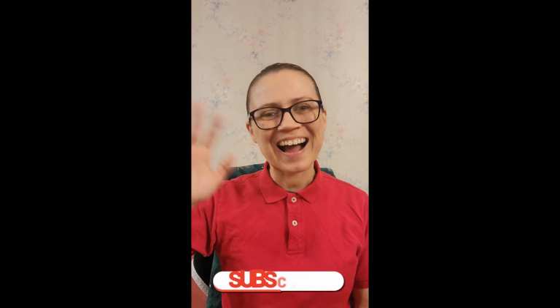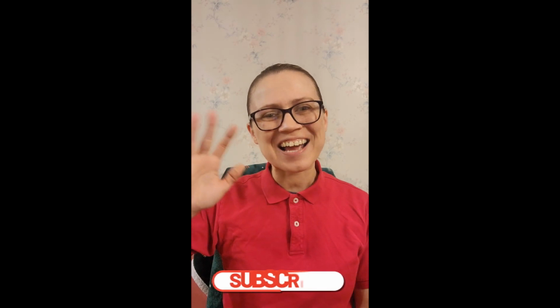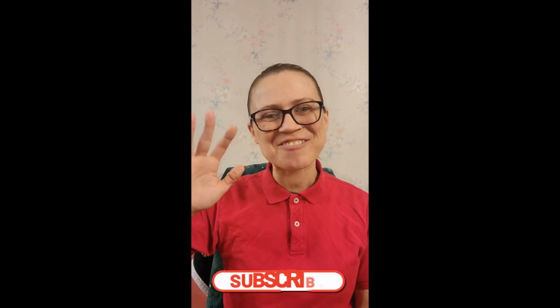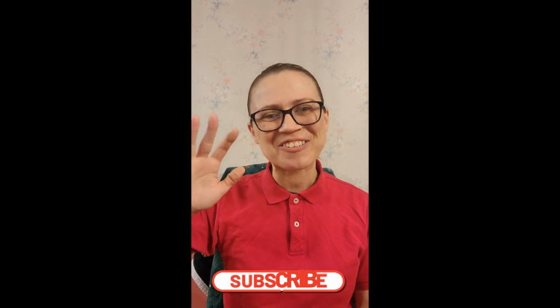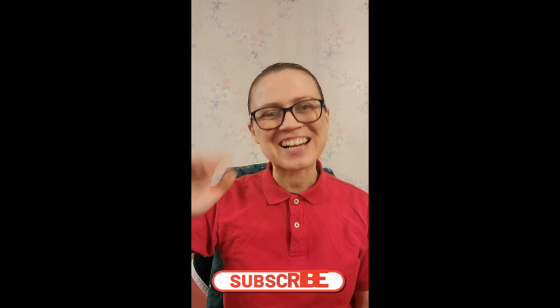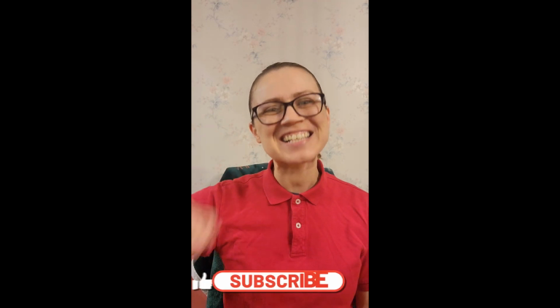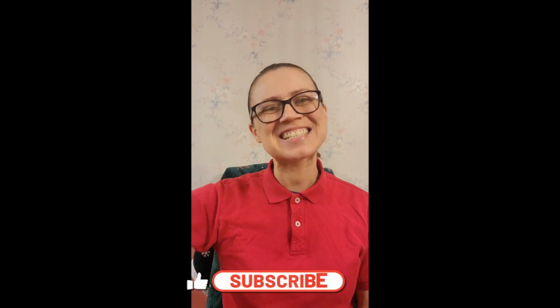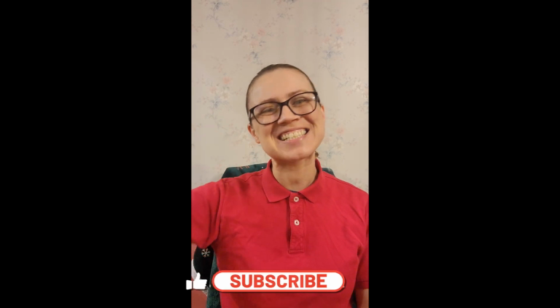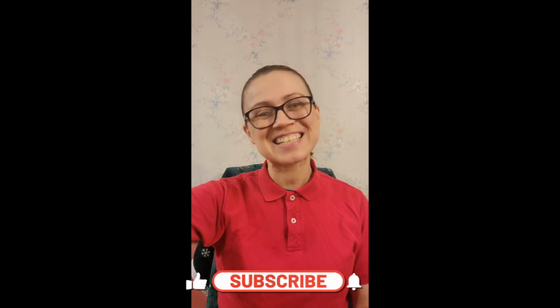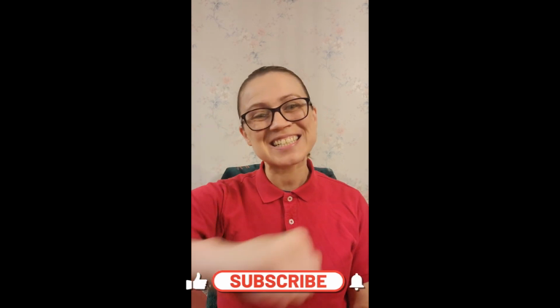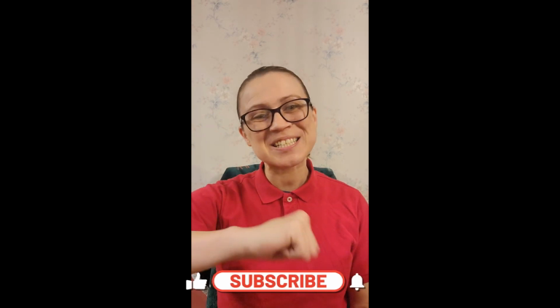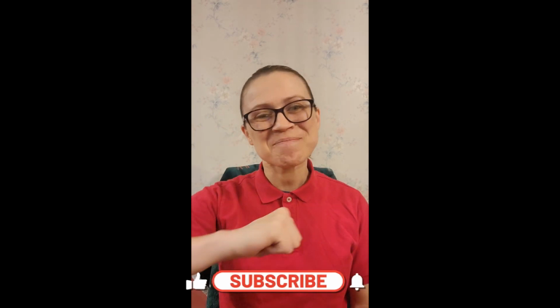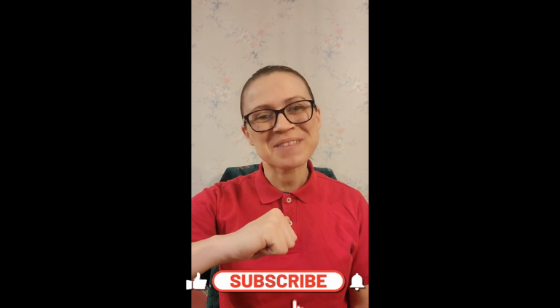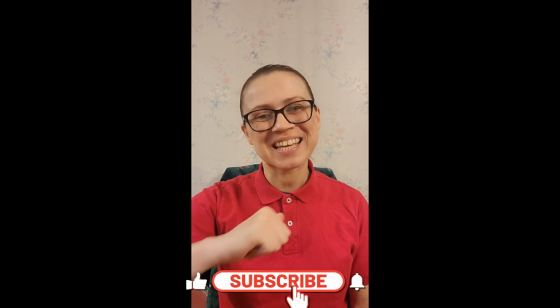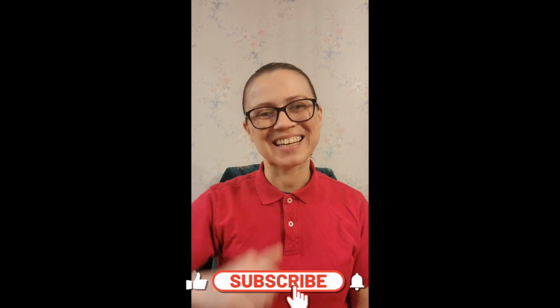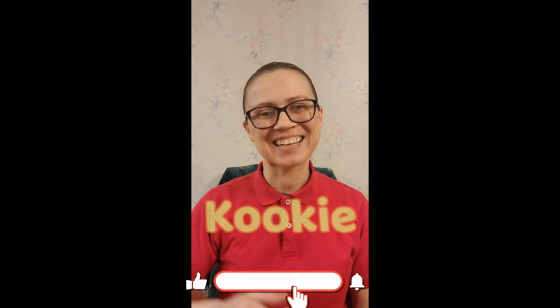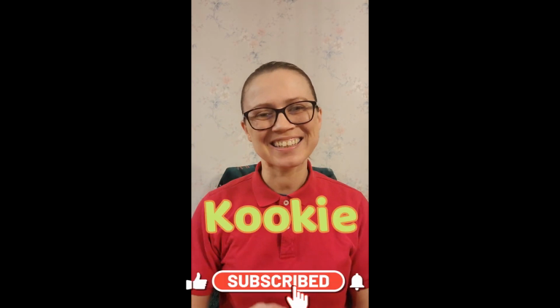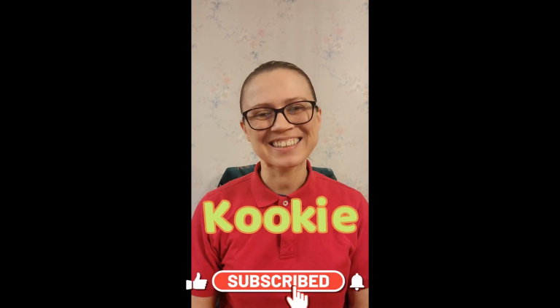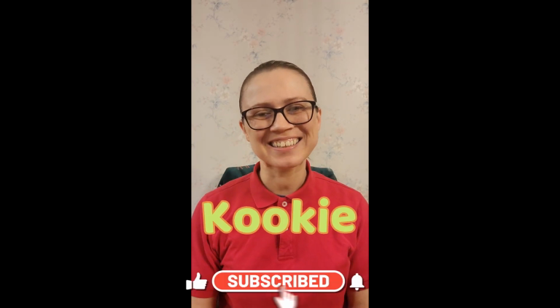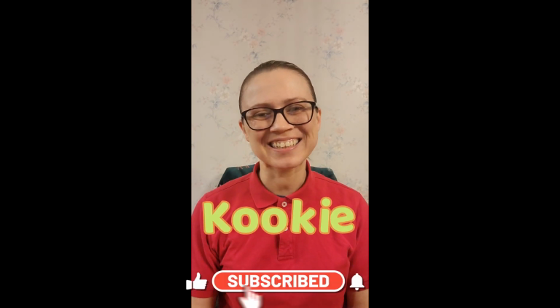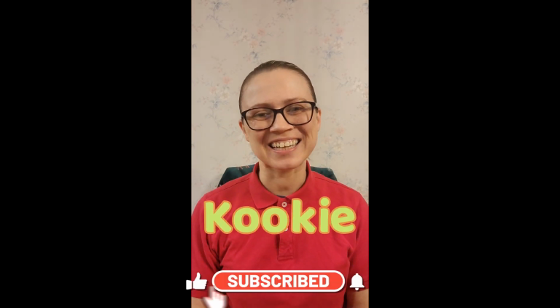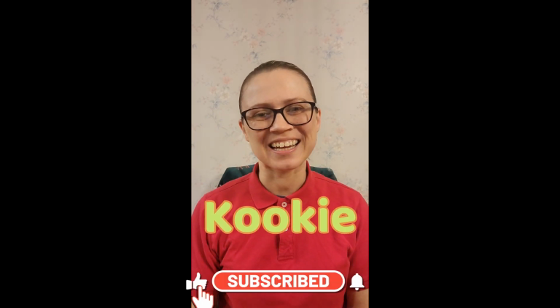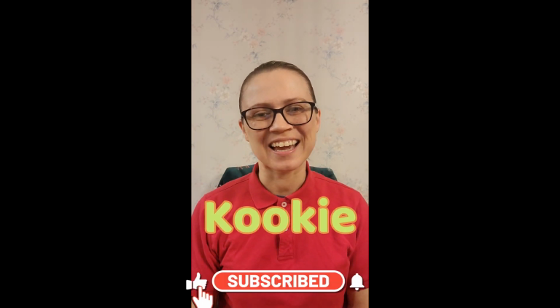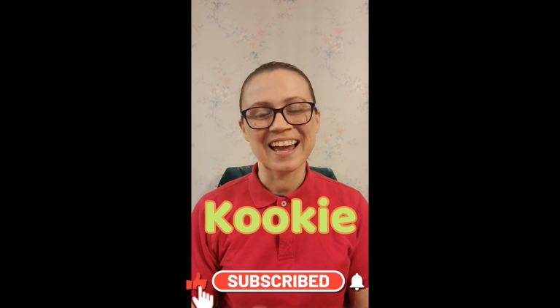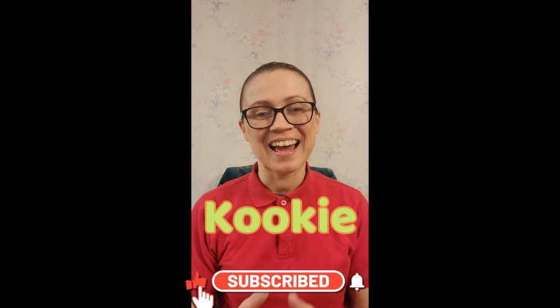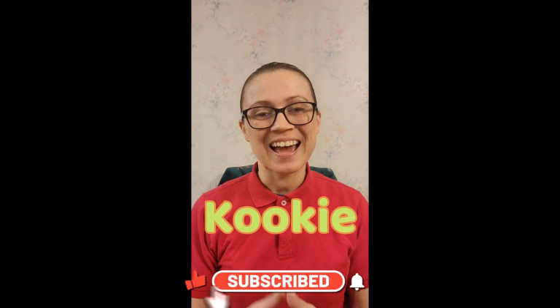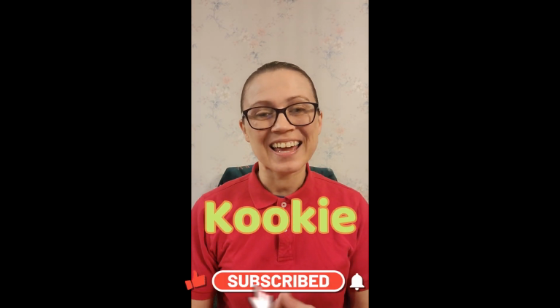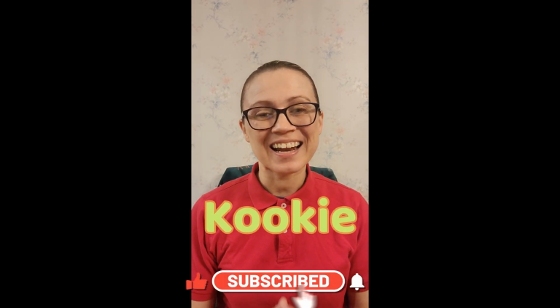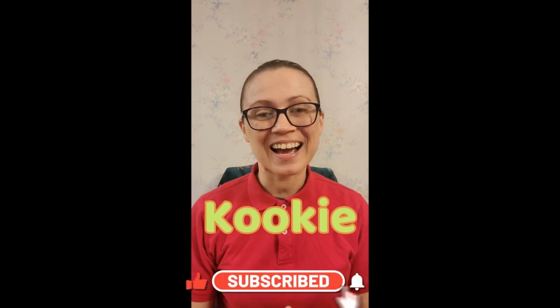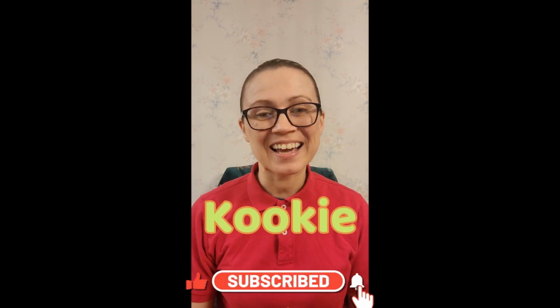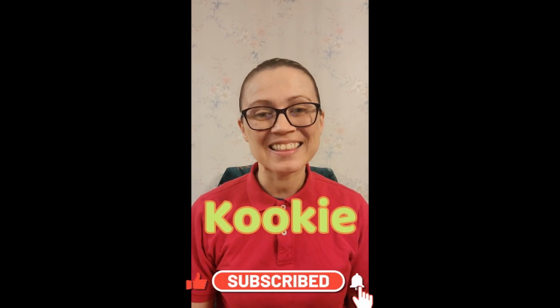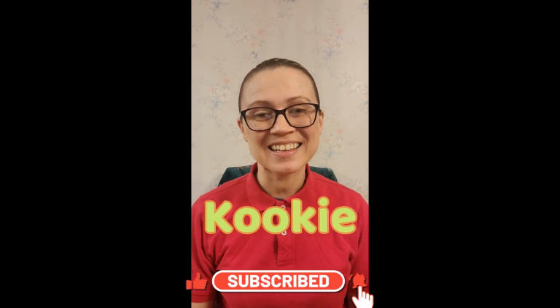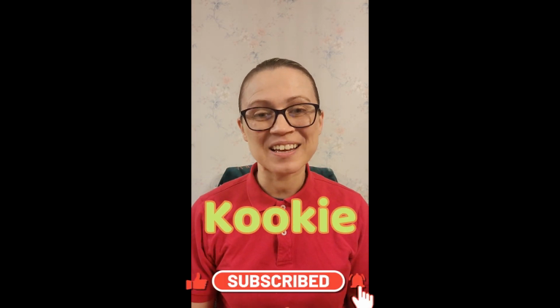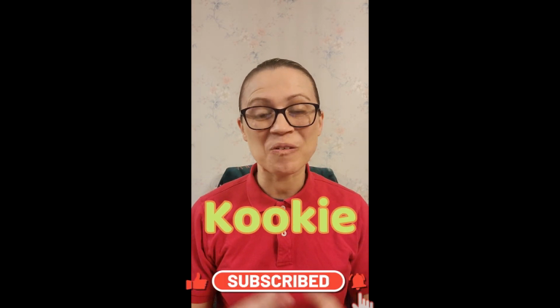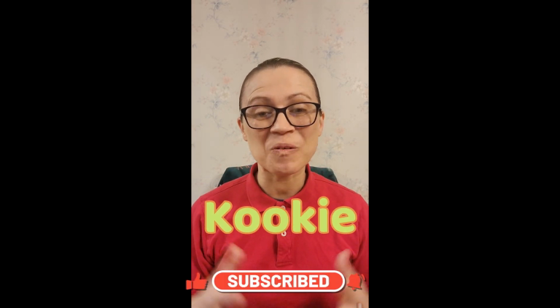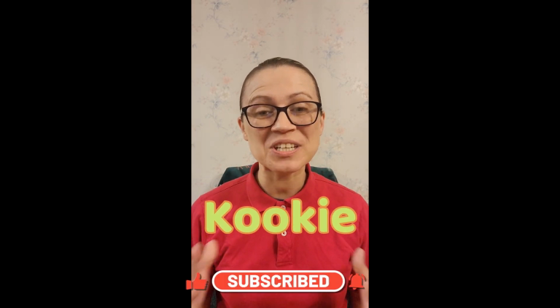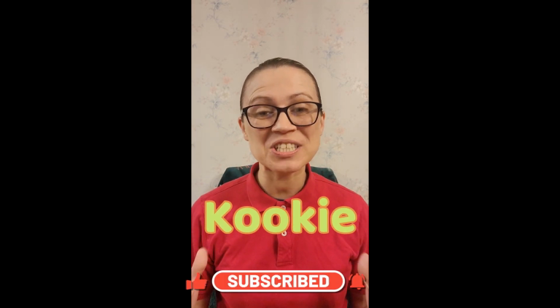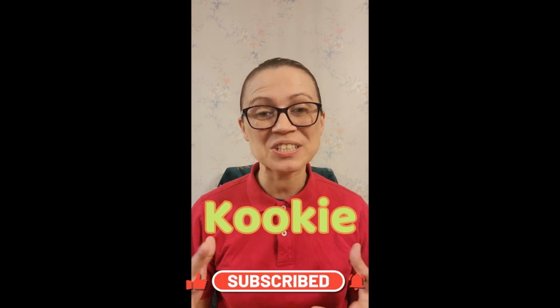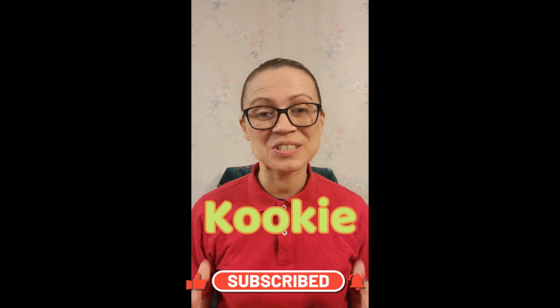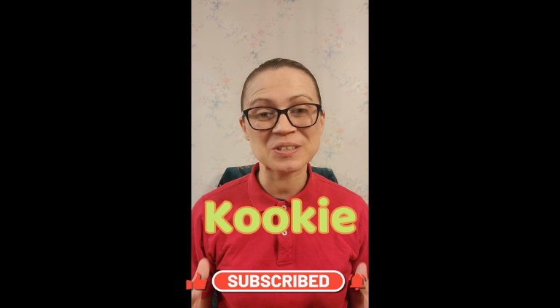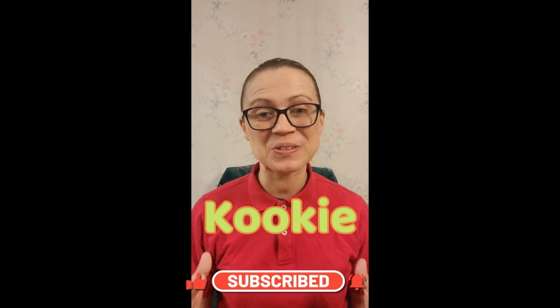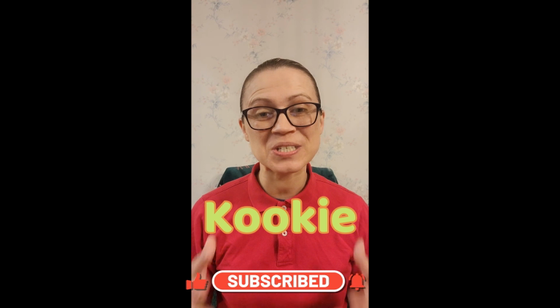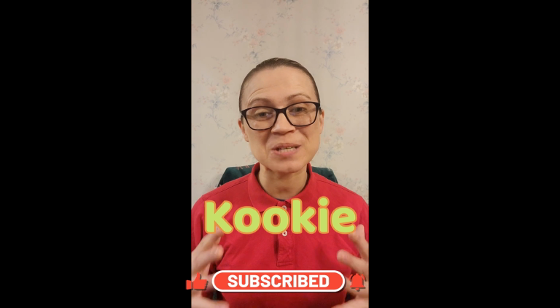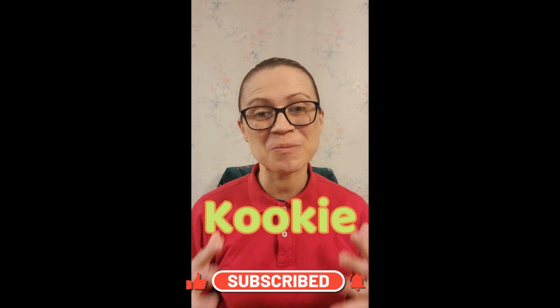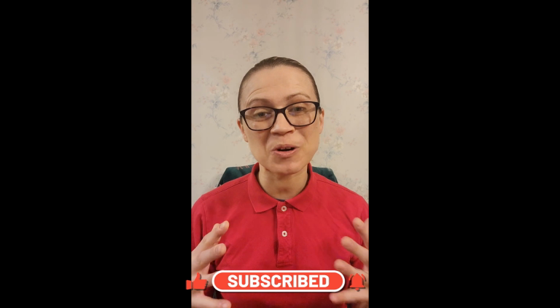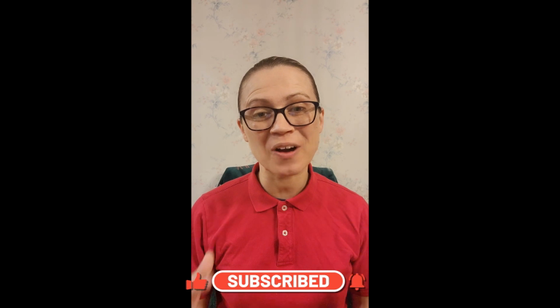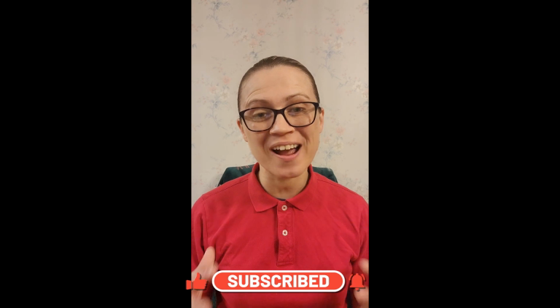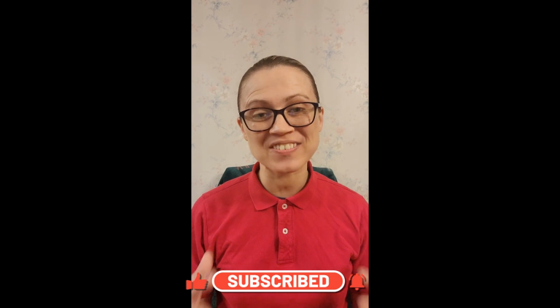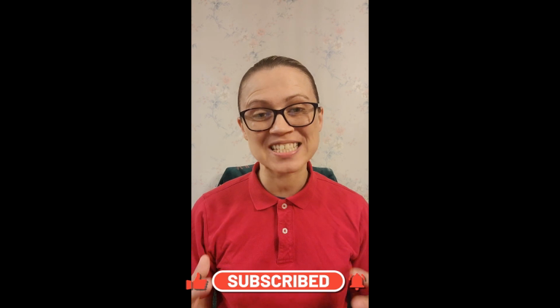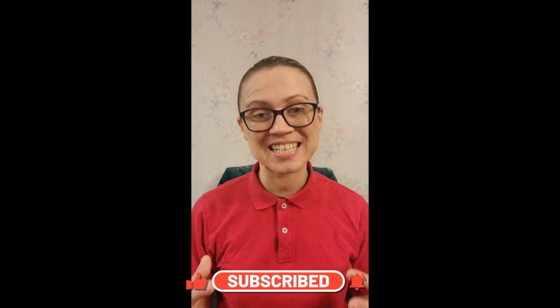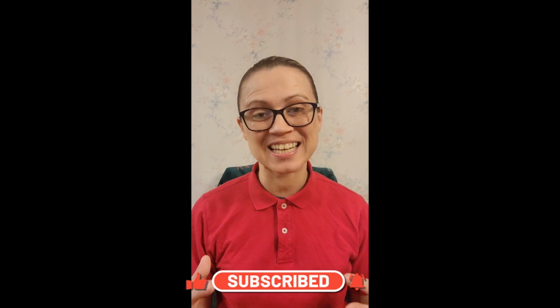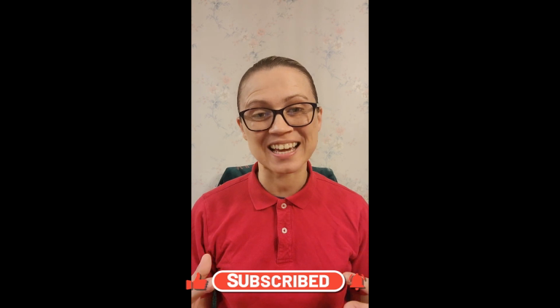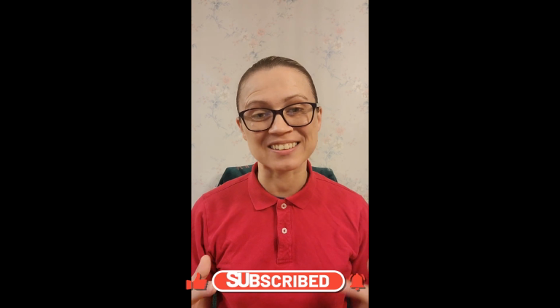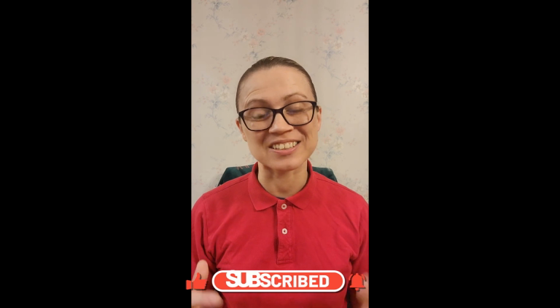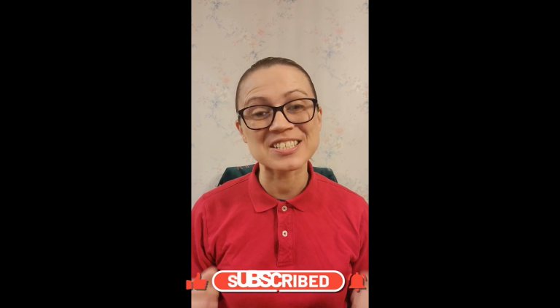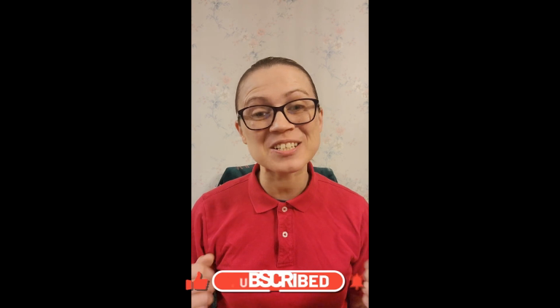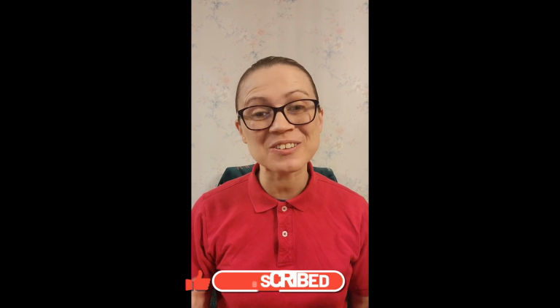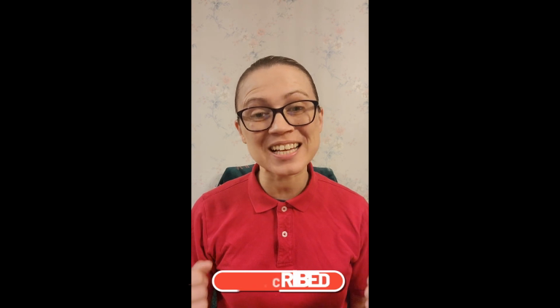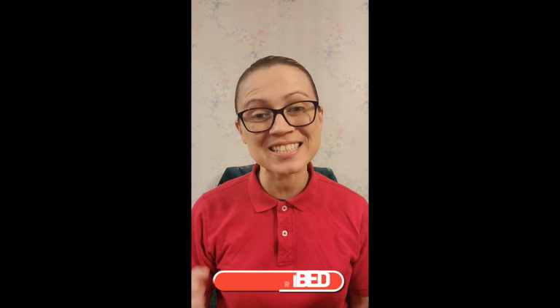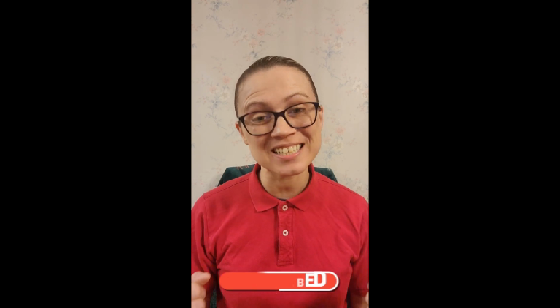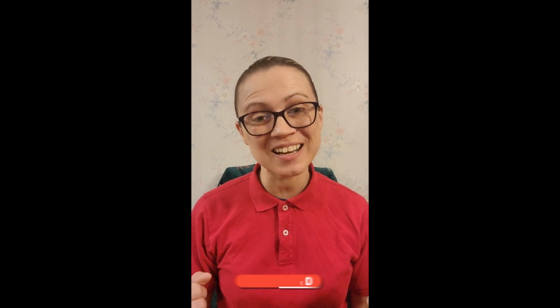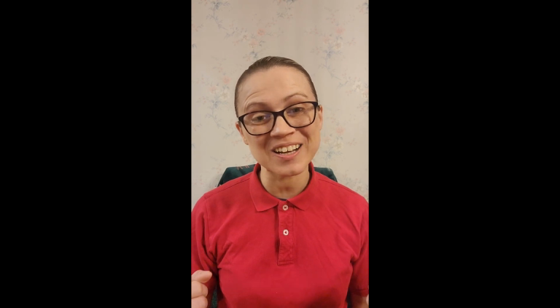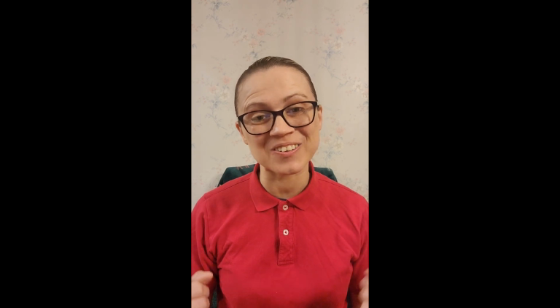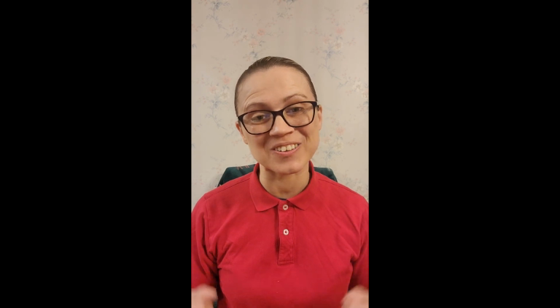Hi friends, it's me, Cookie, and I think we should do some crafts together. So let's go!